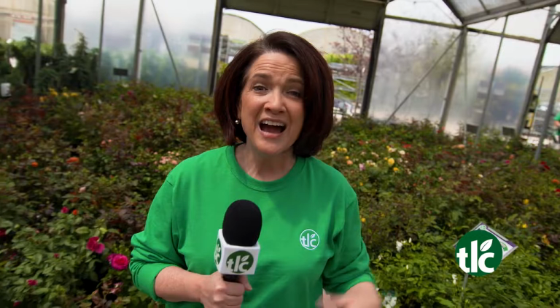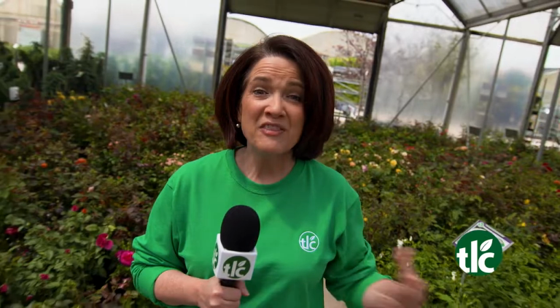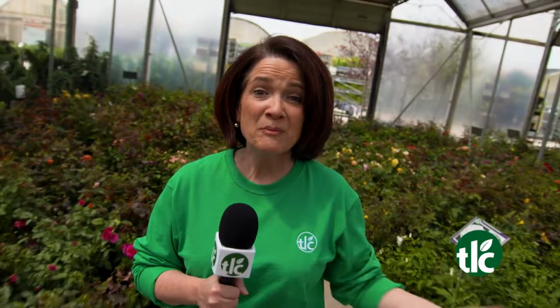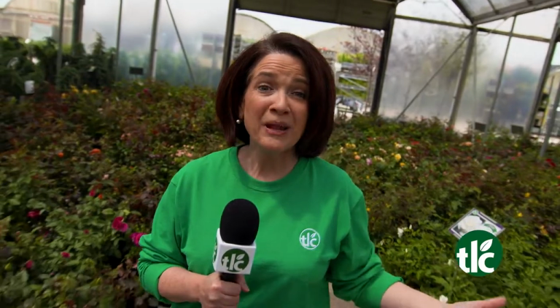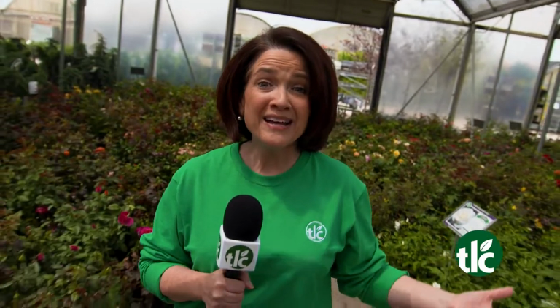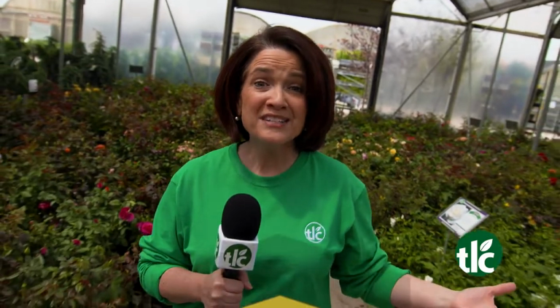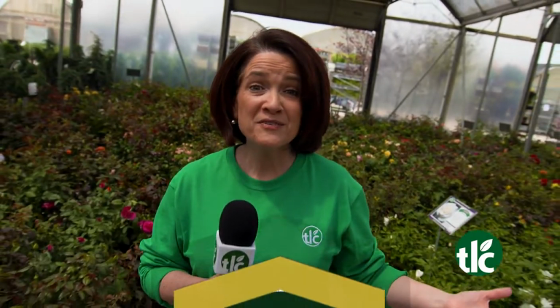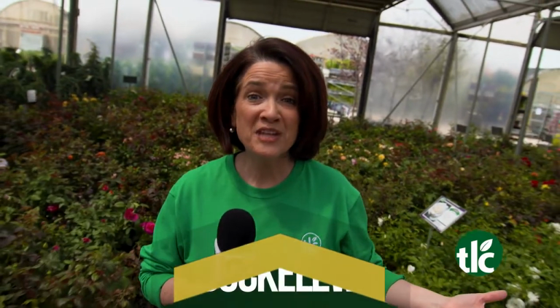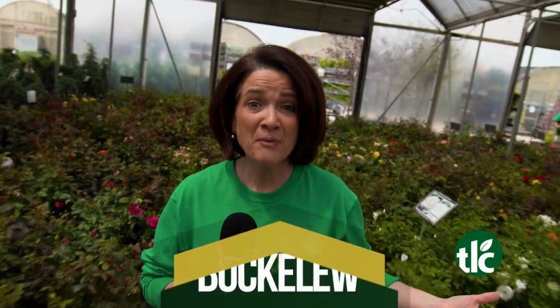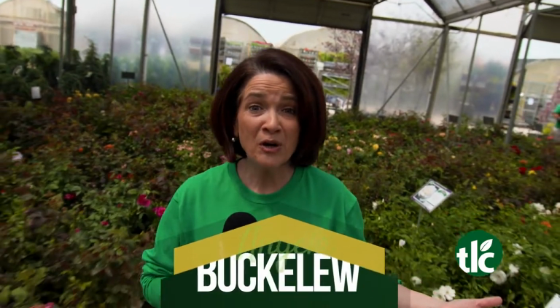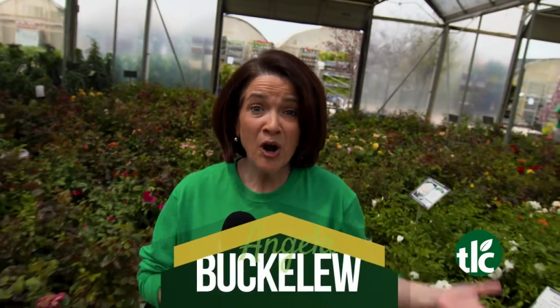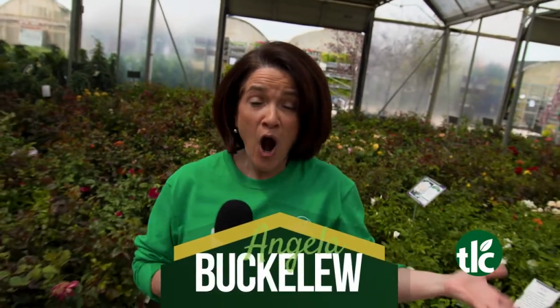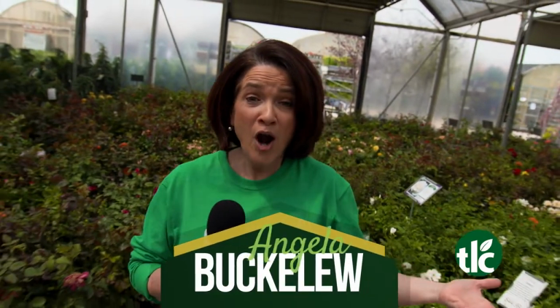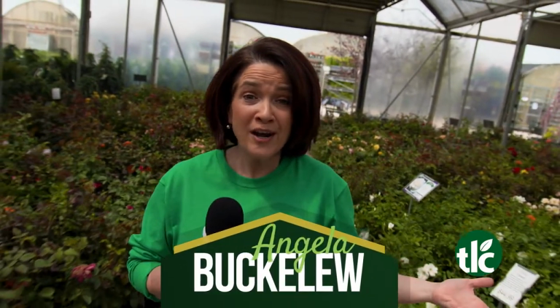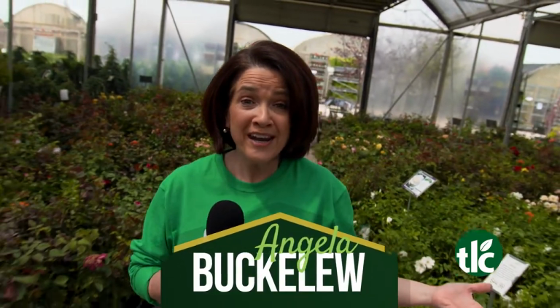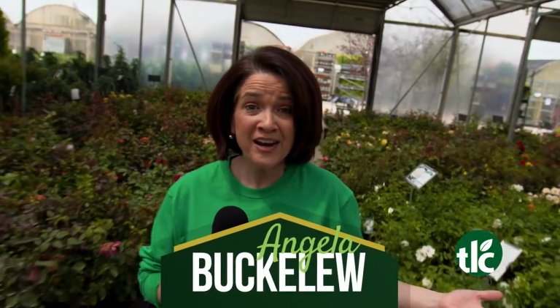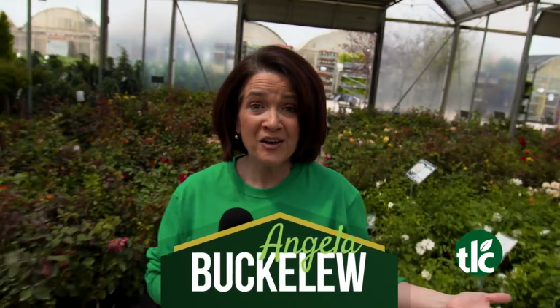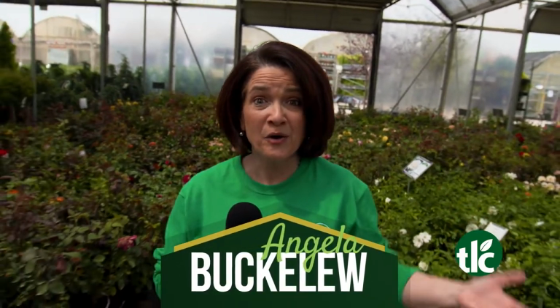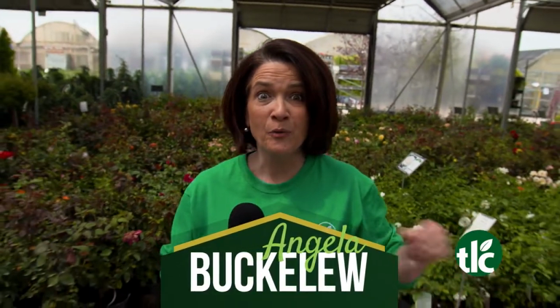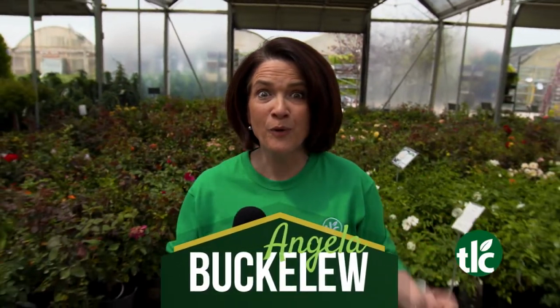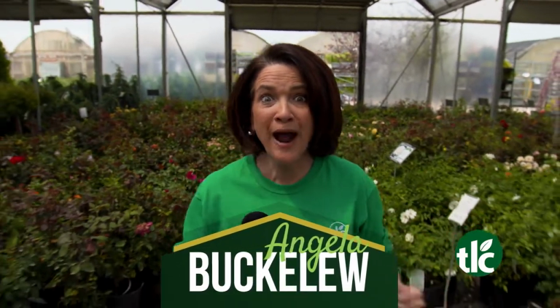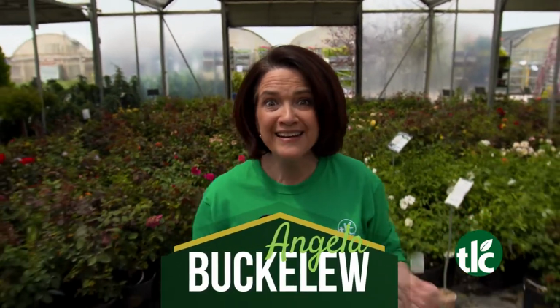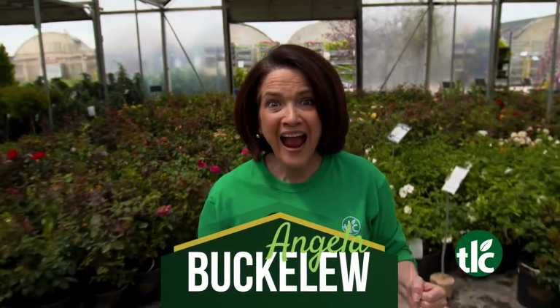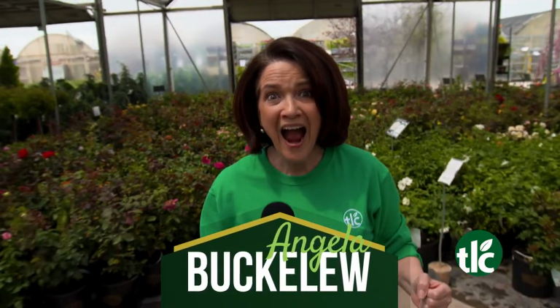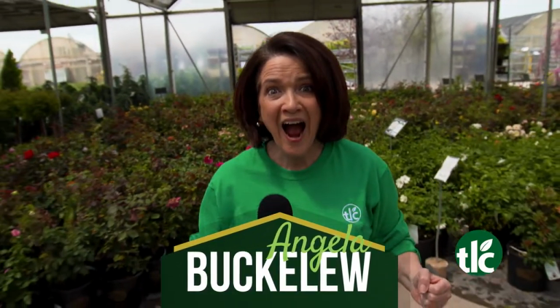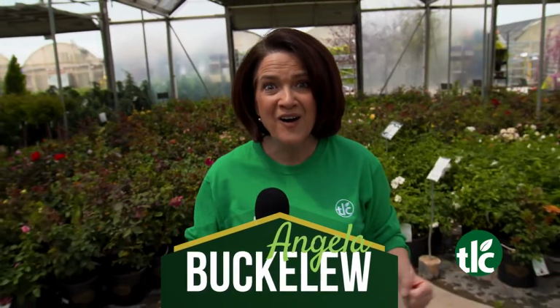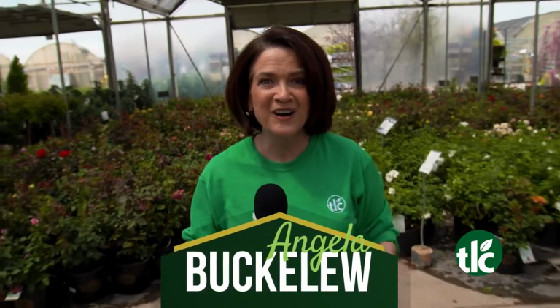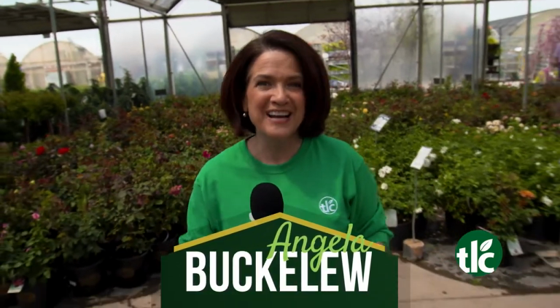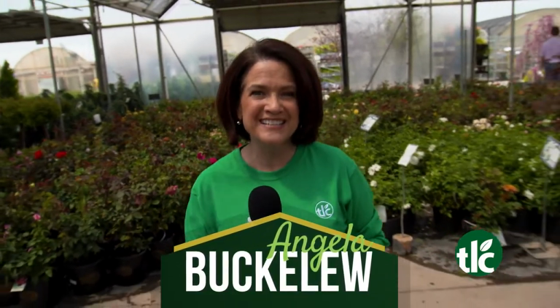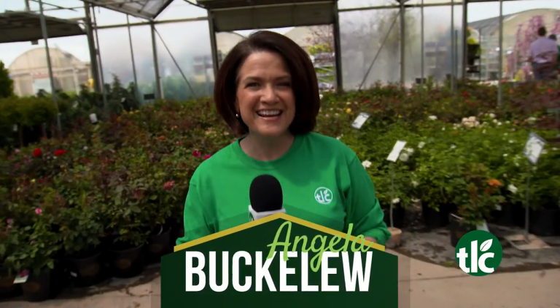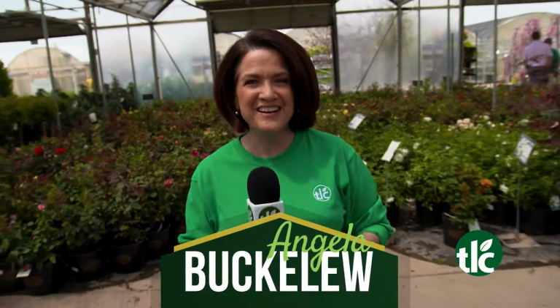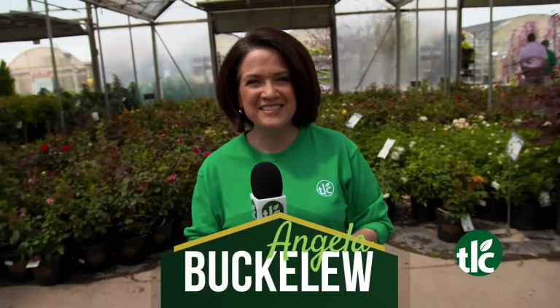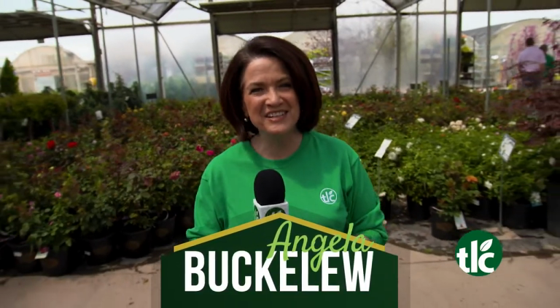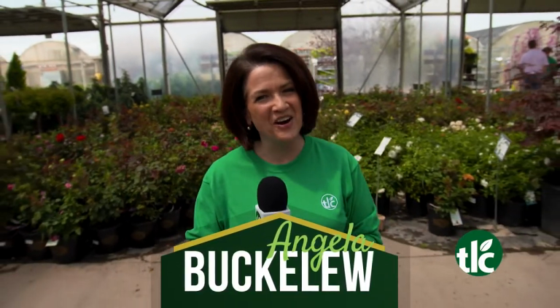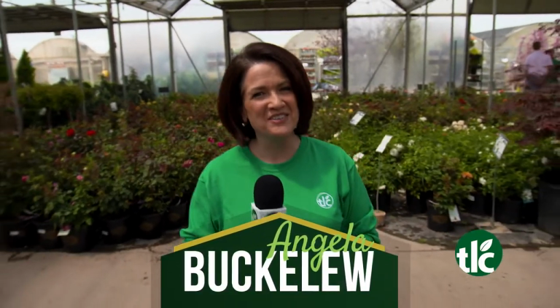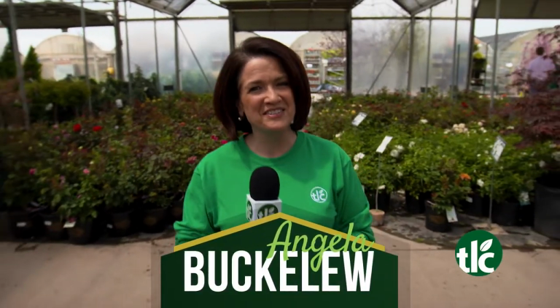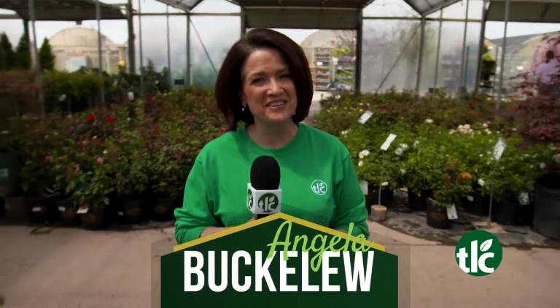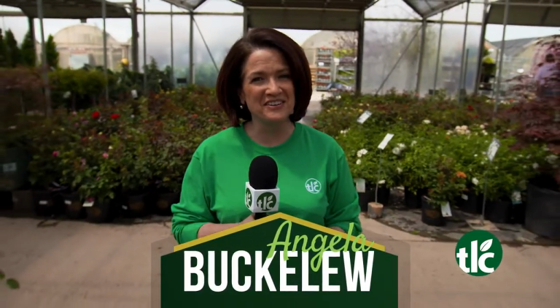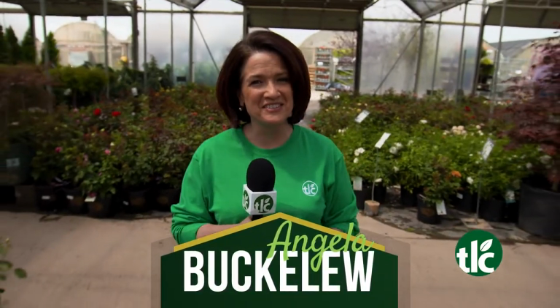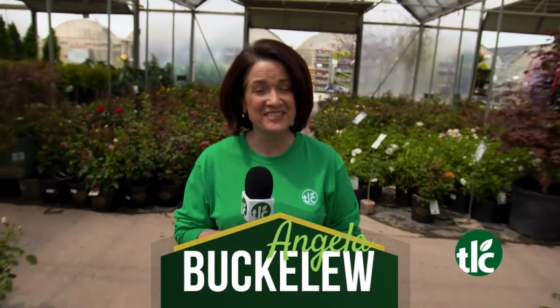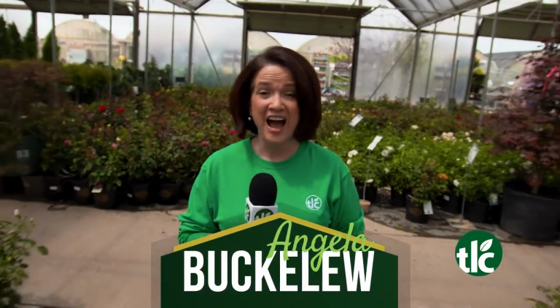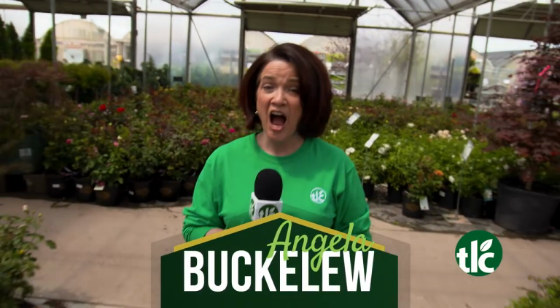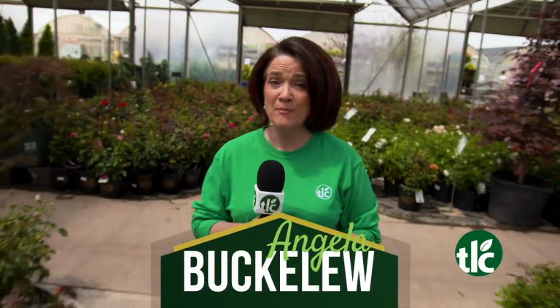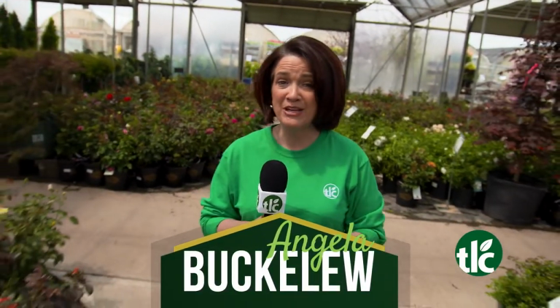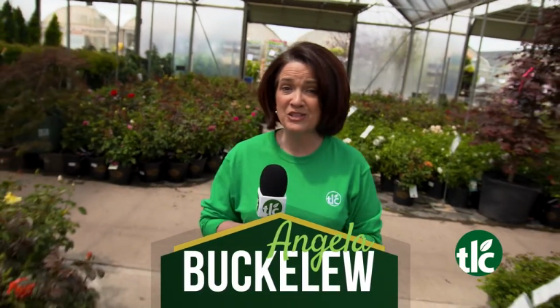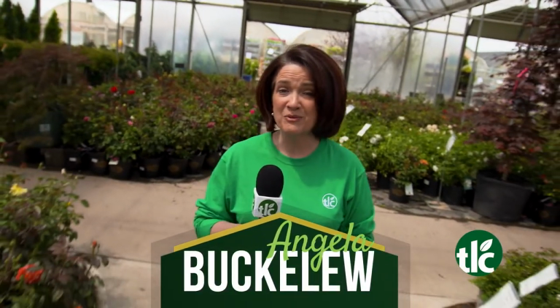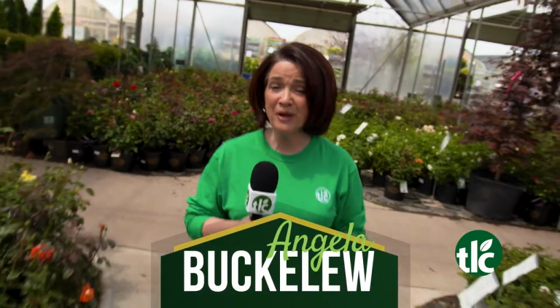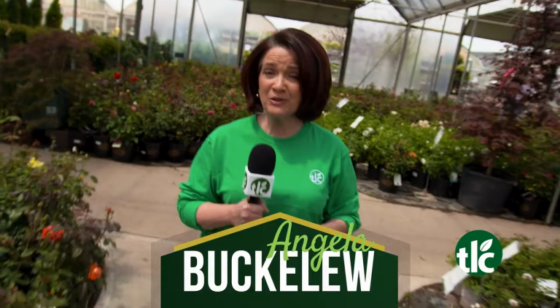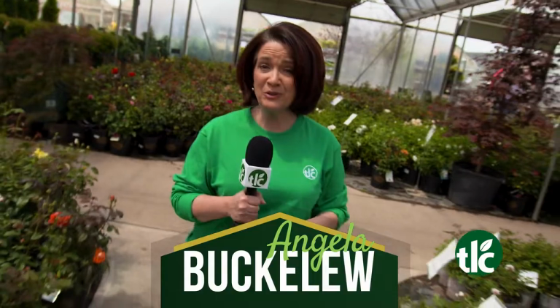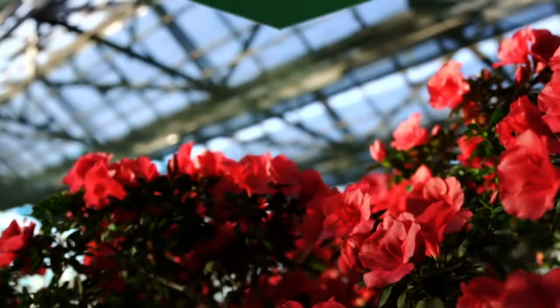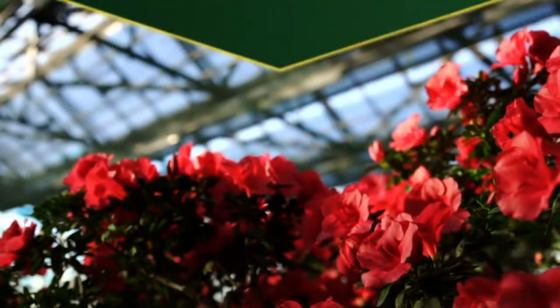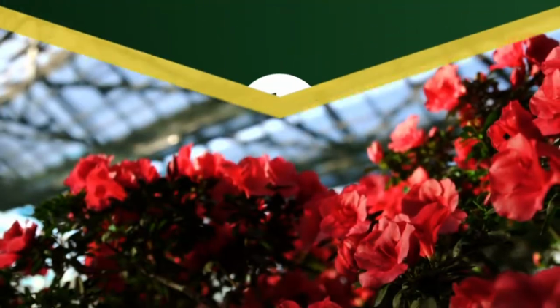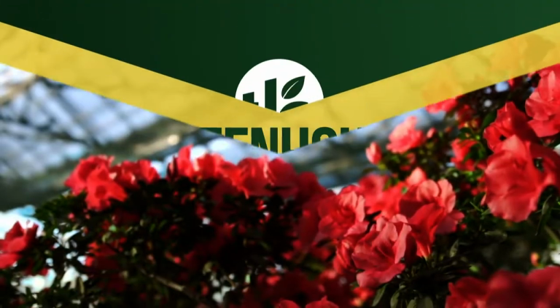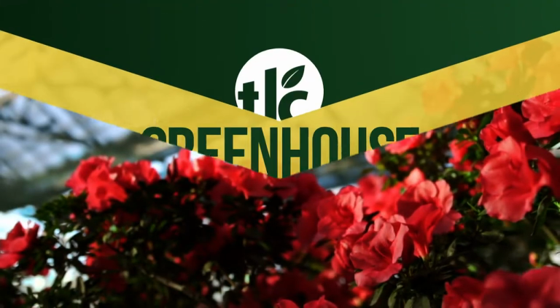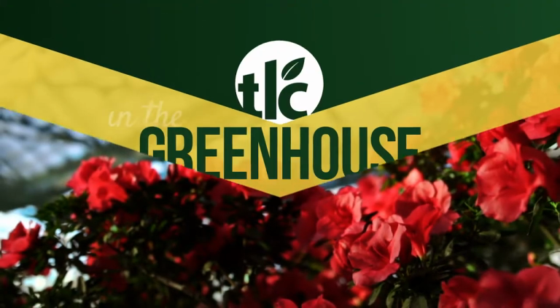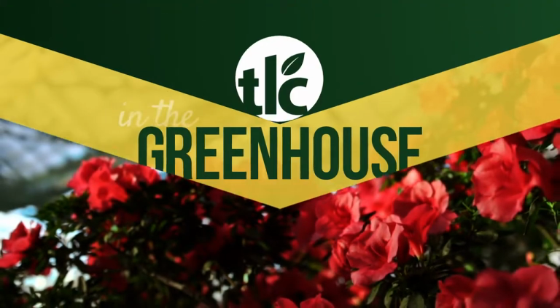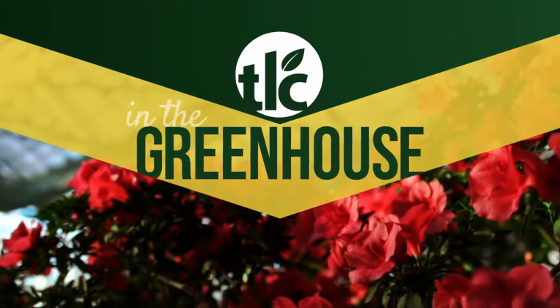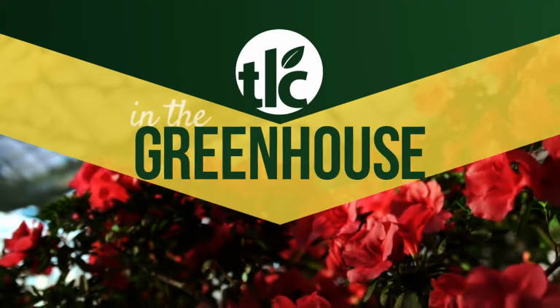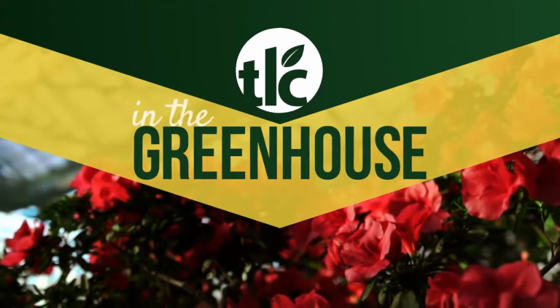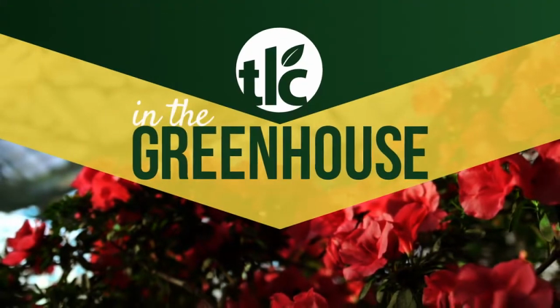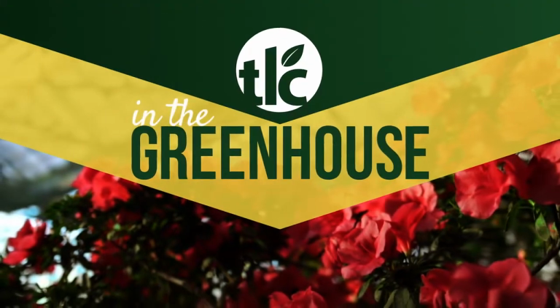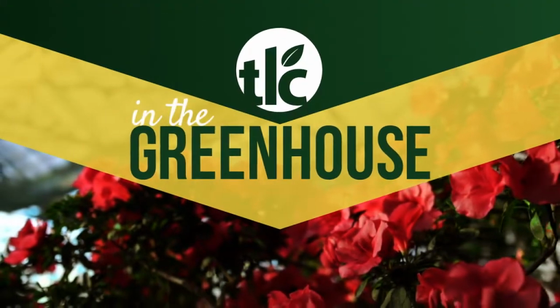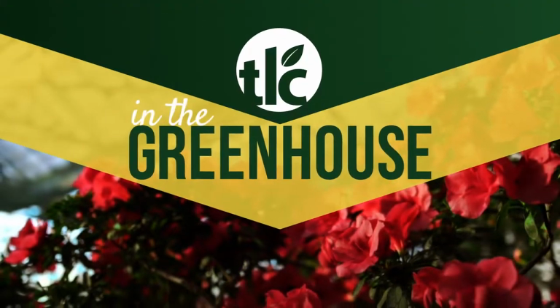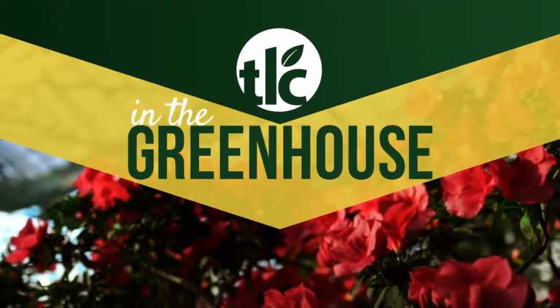The plants of summer are here right now at TLC Garden Centers. I'm Angela Buckaloo, and we're in the greenhouse.